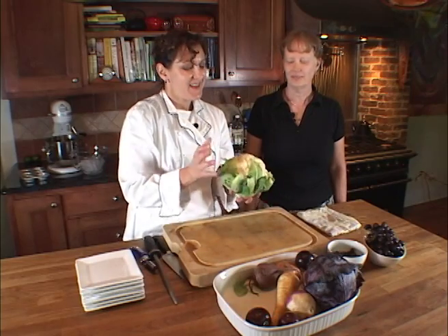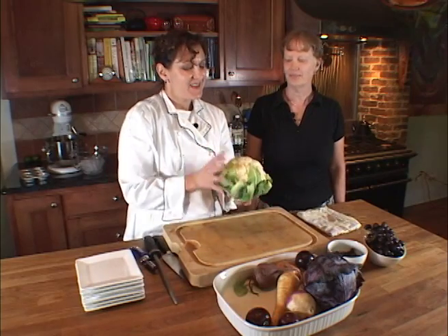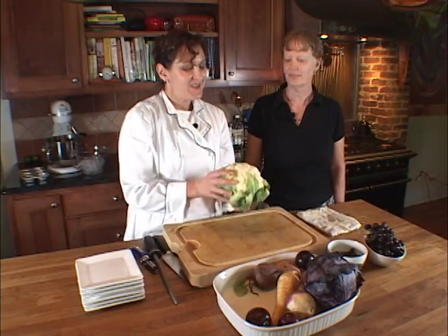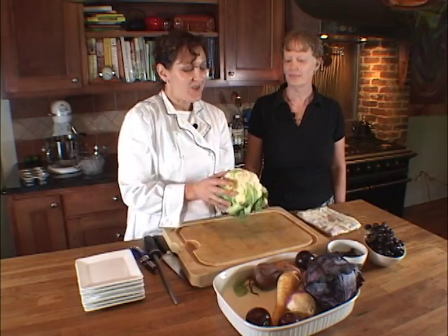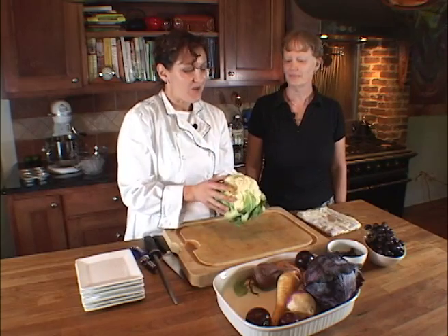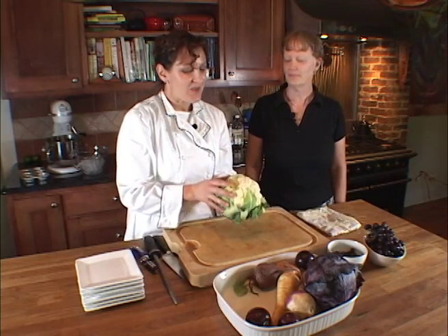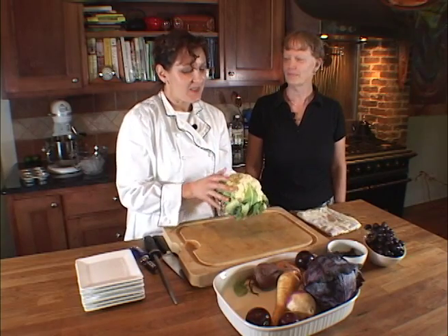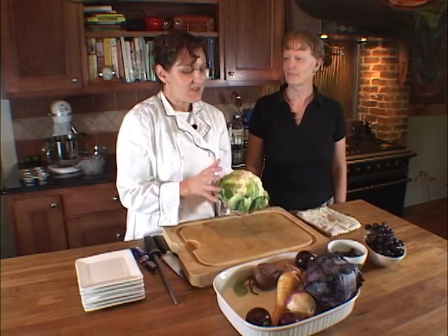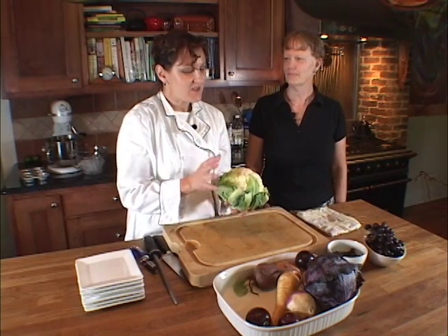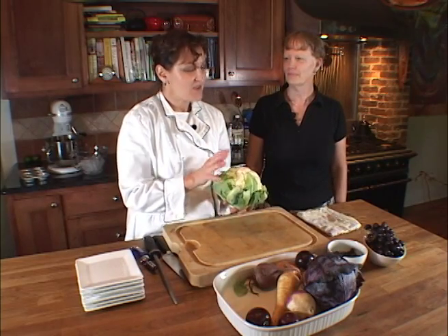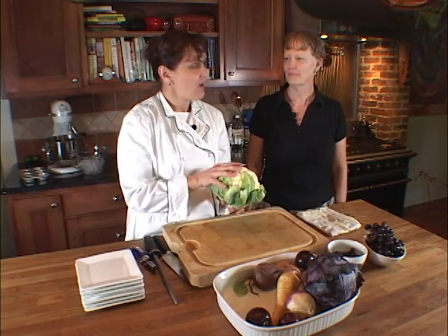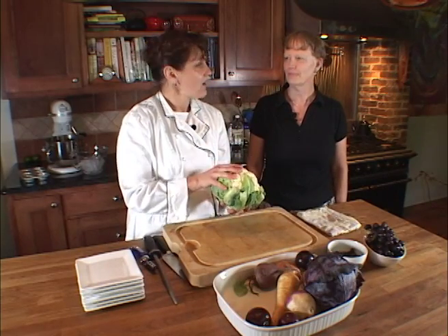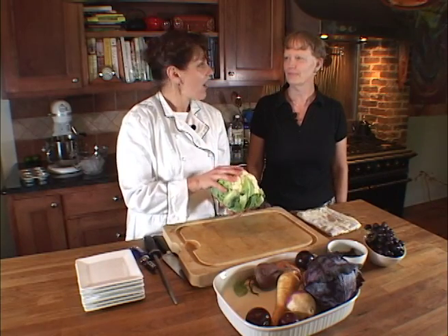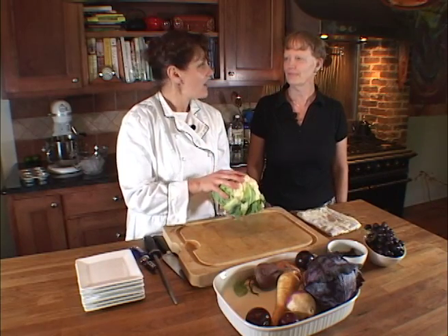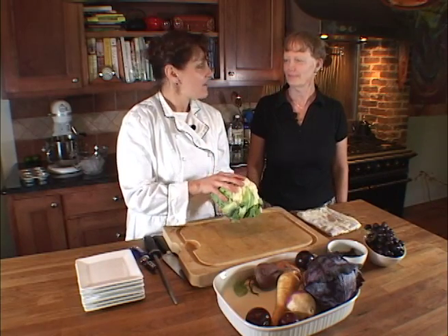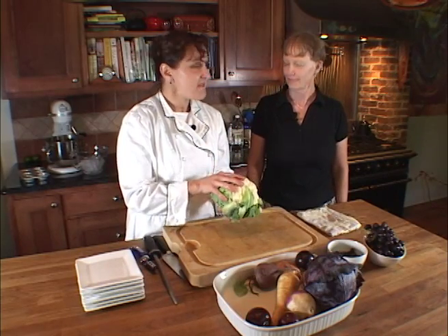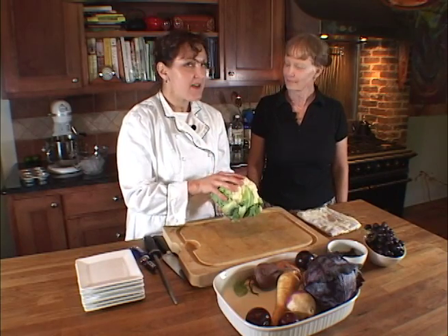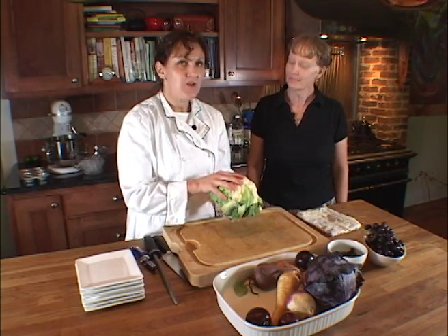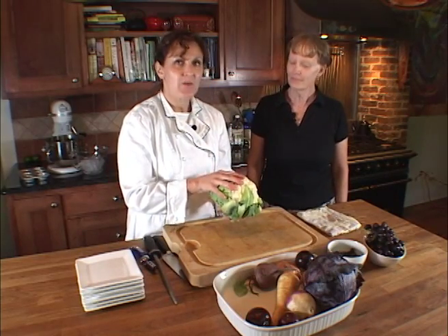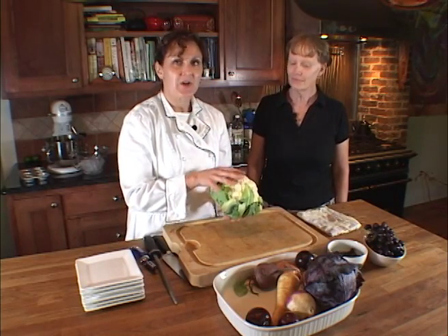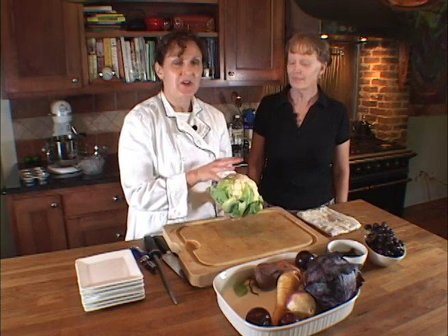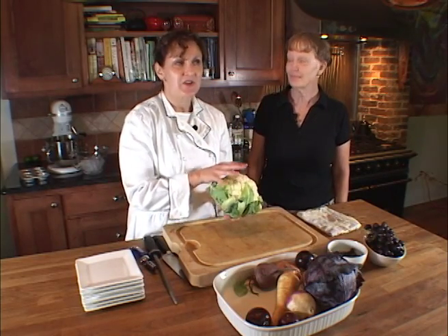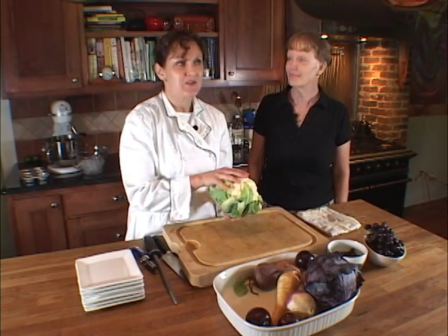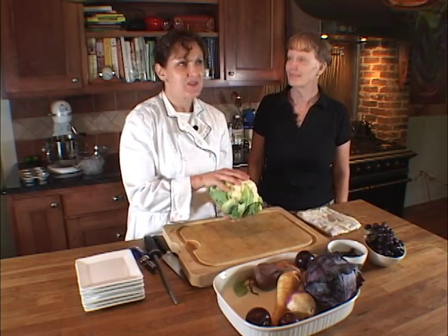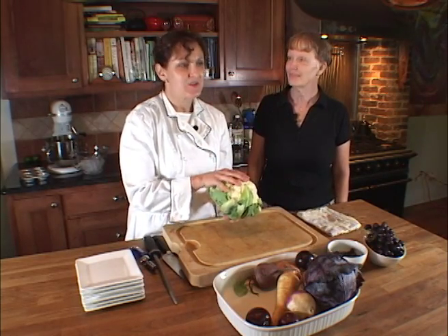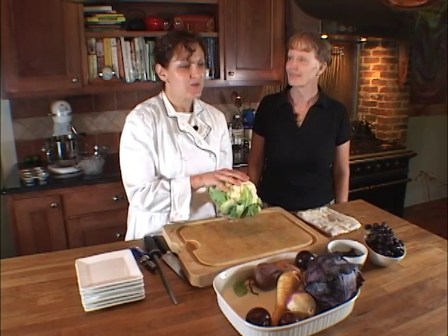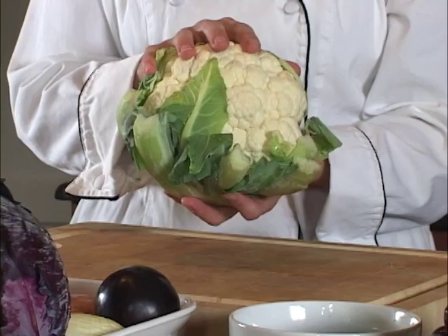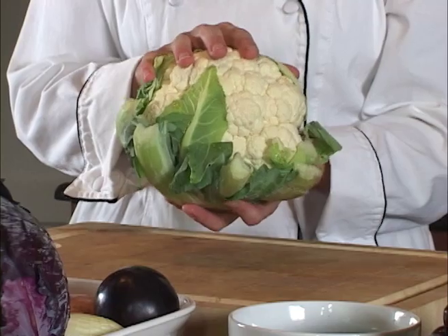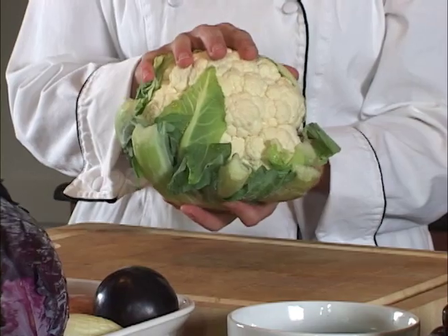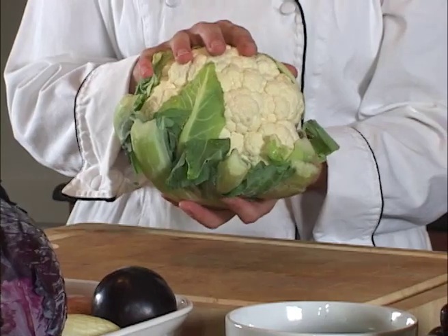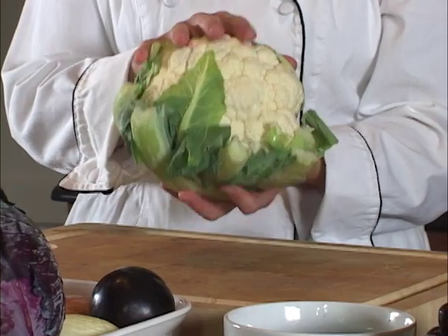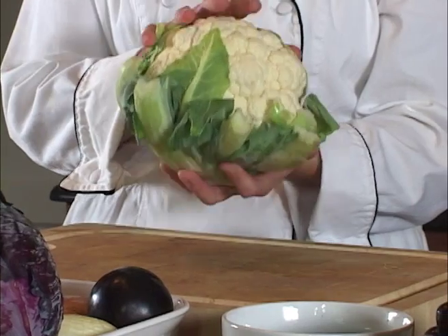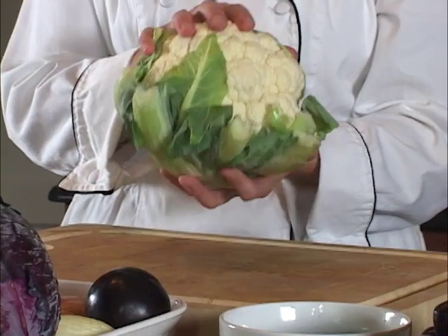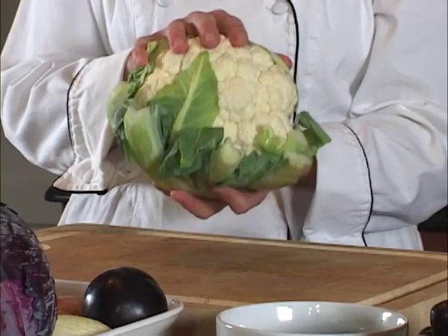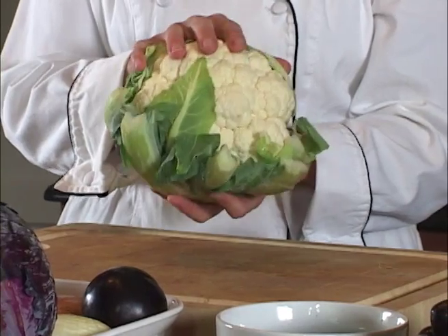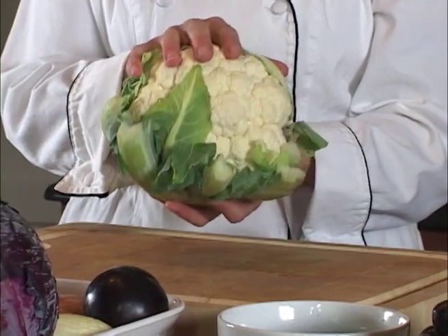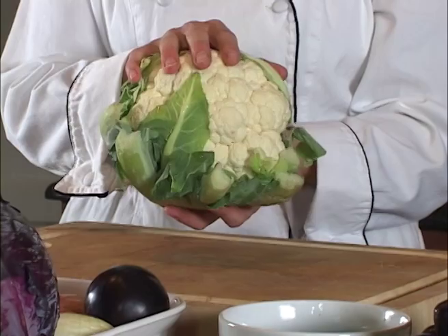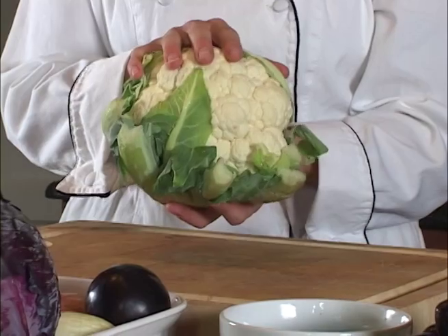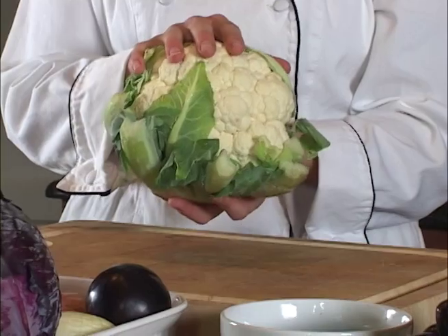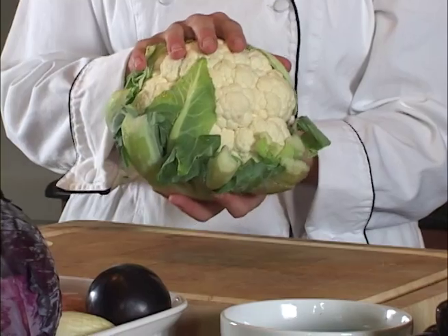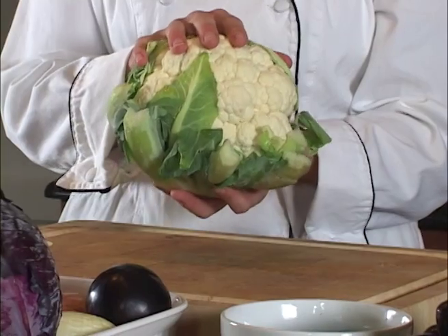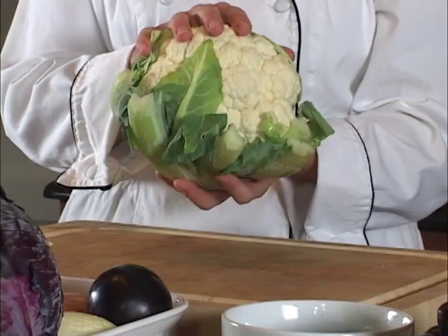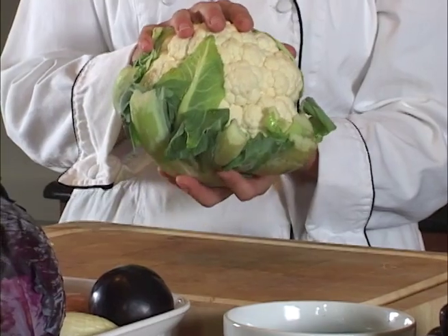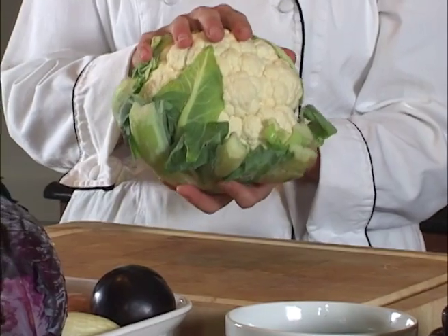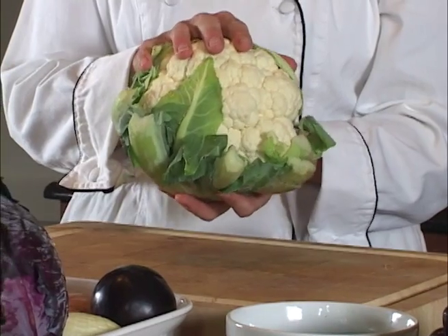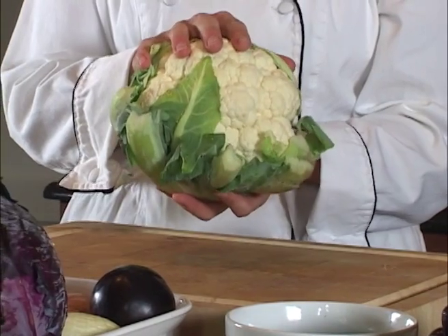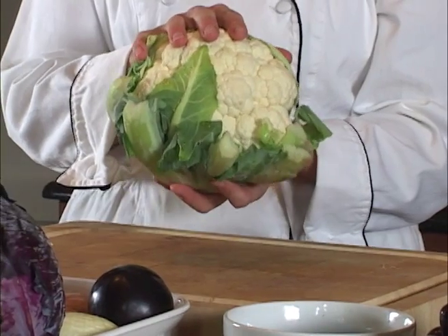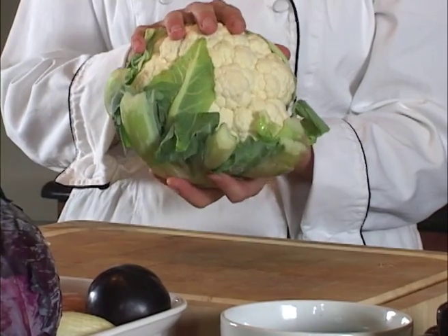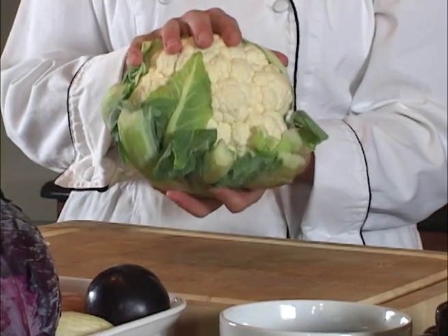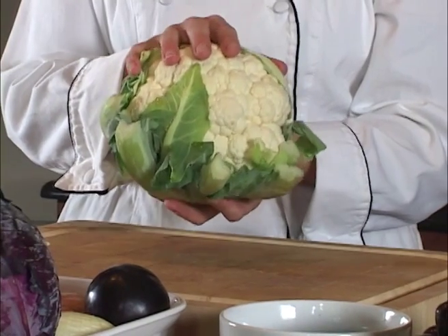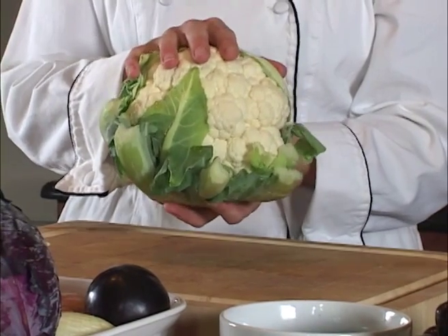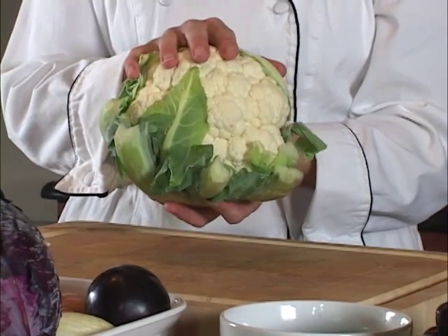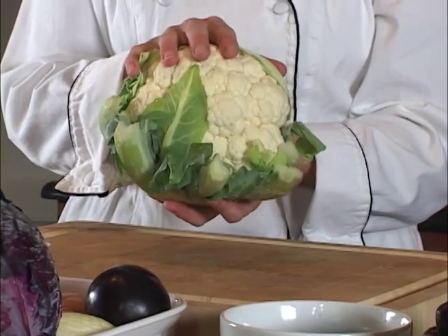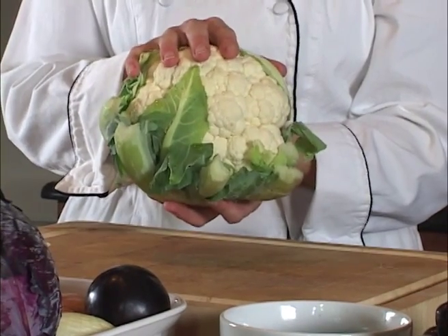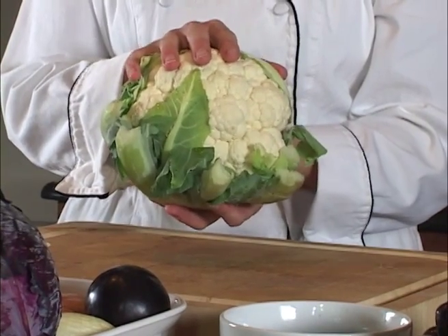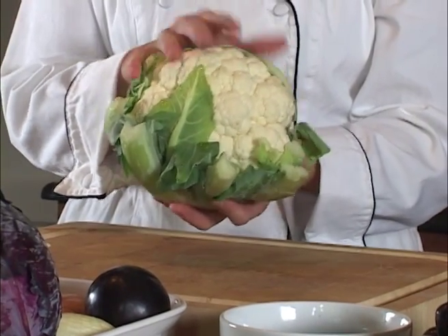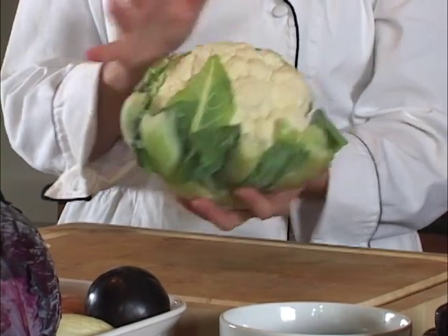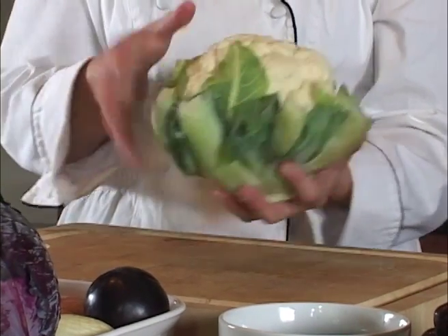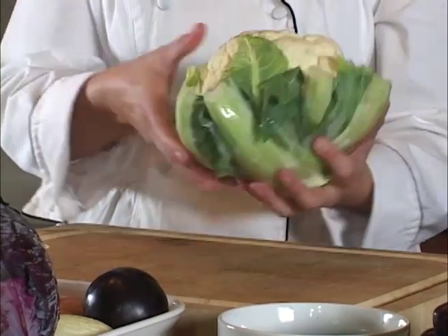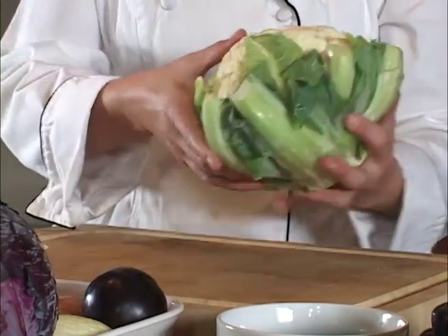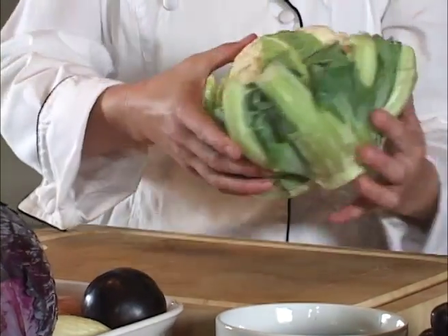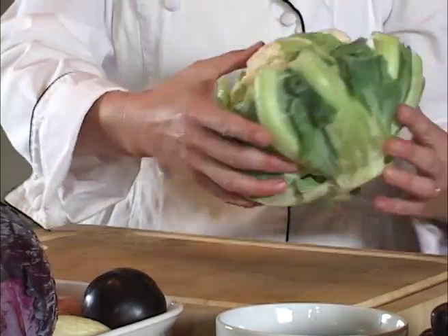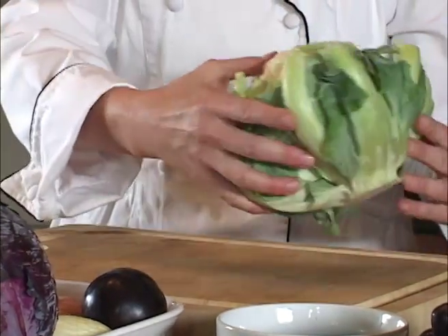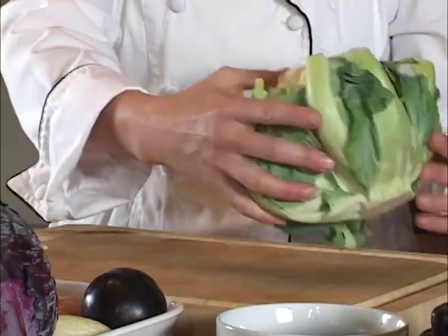So this is our cauliflower, and we're going to use this for our acid-base example for our white flavonoid vegetables.